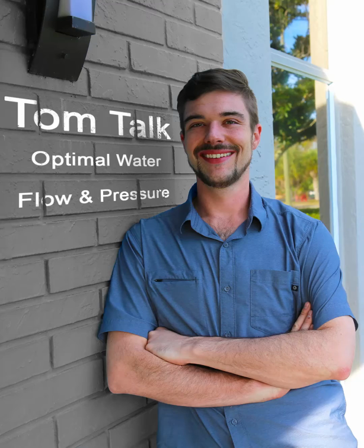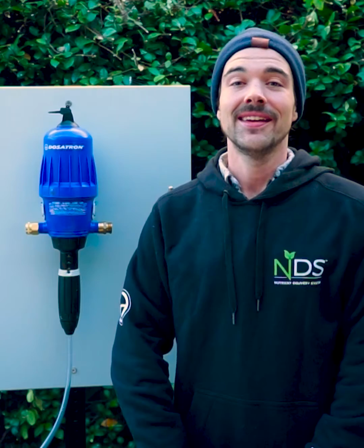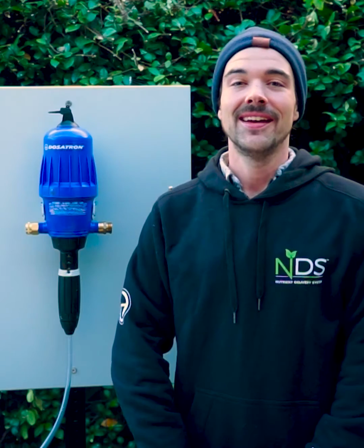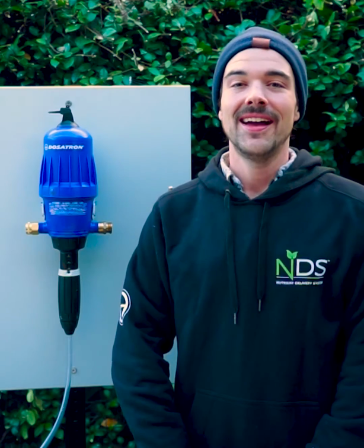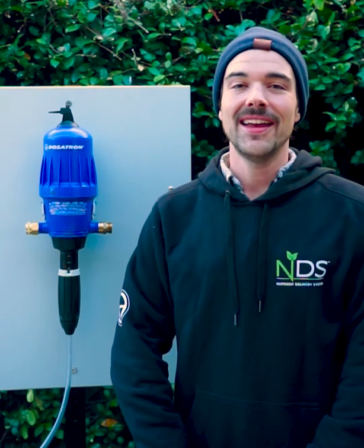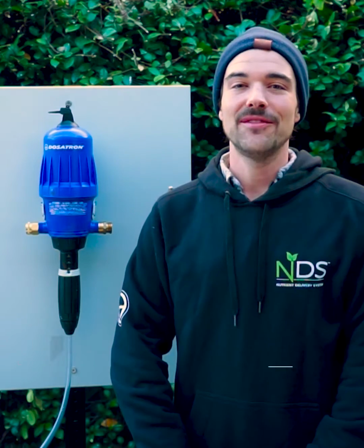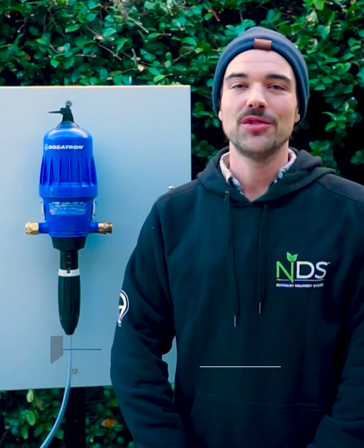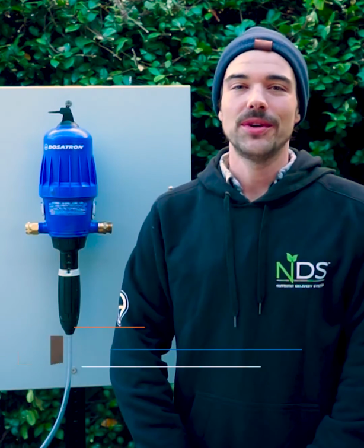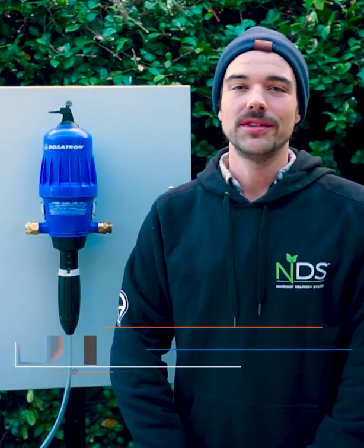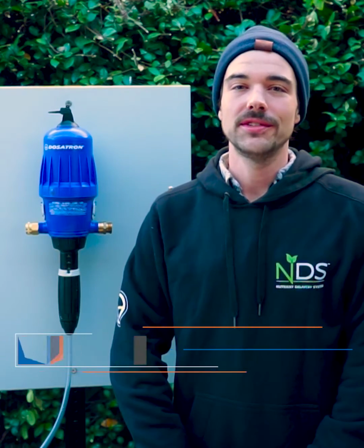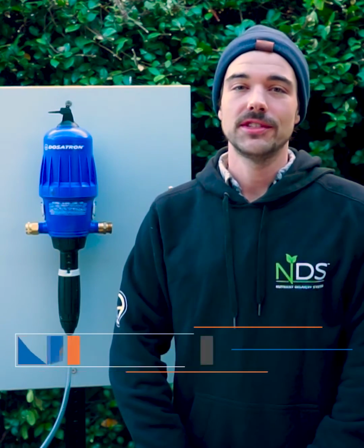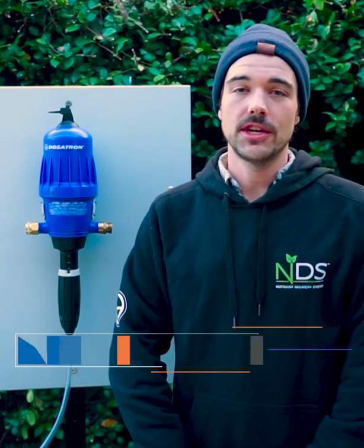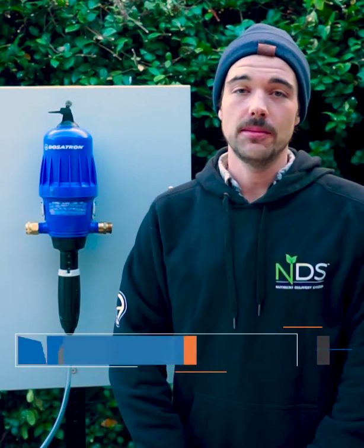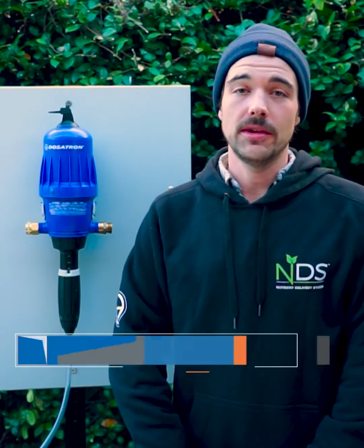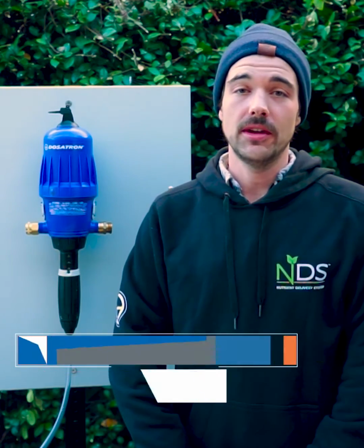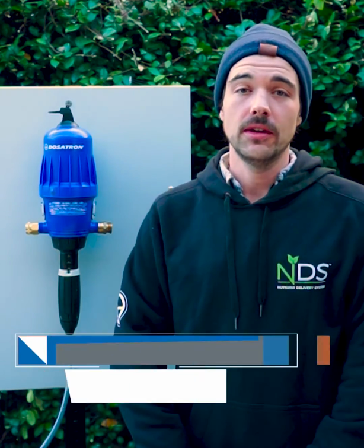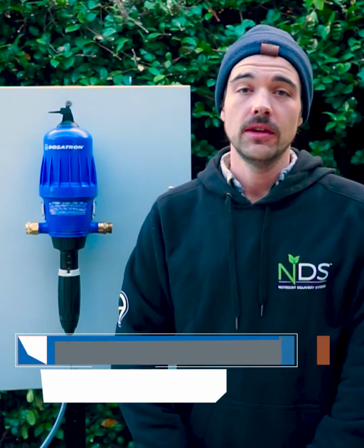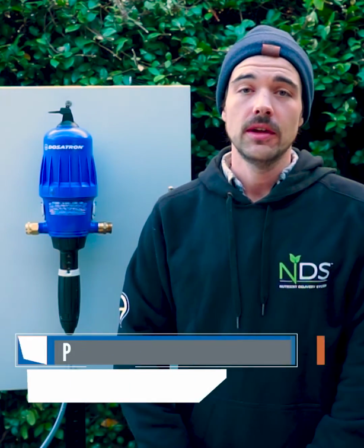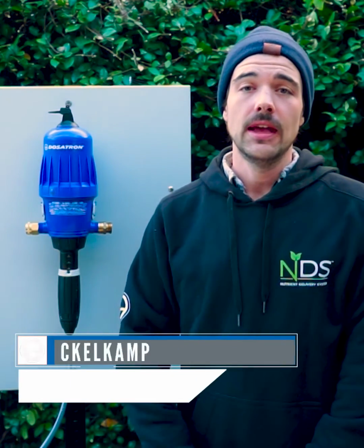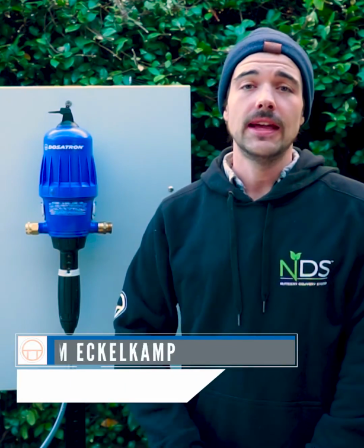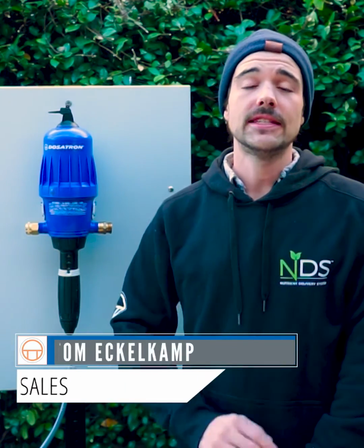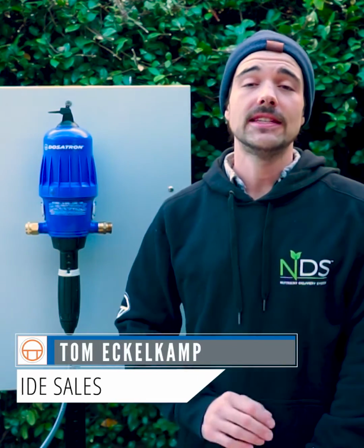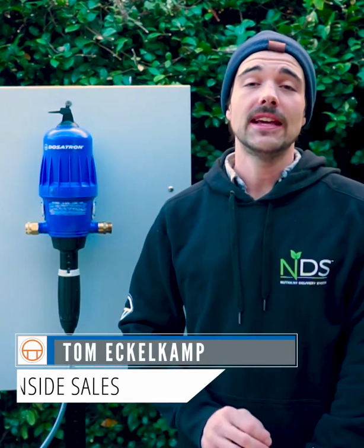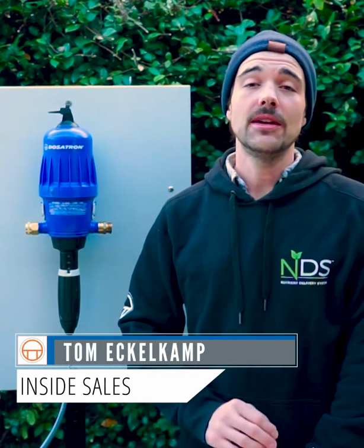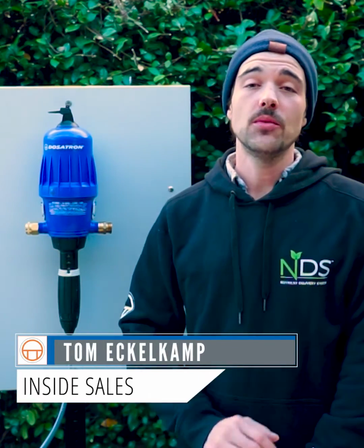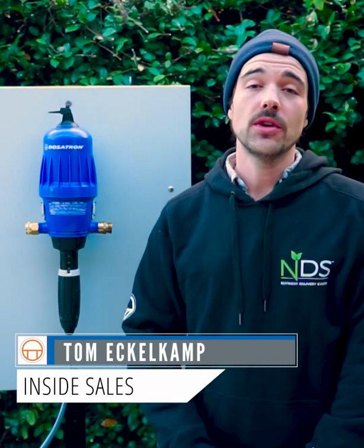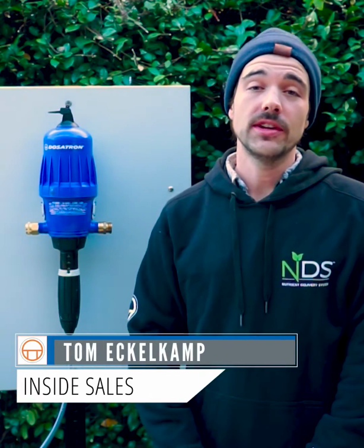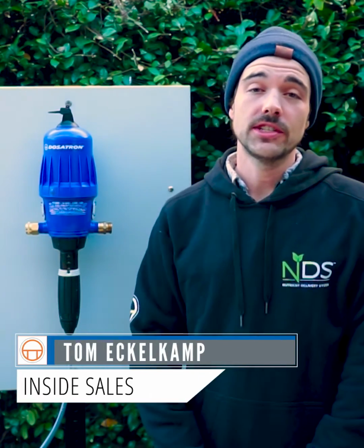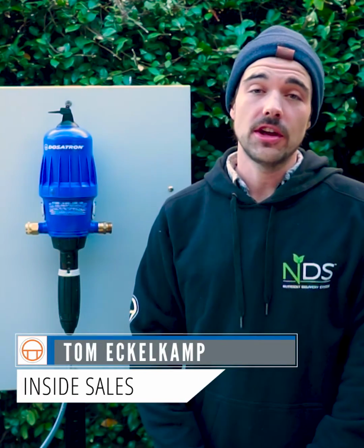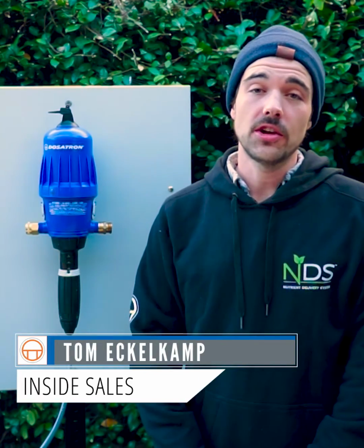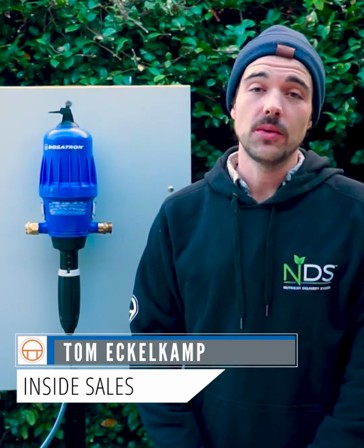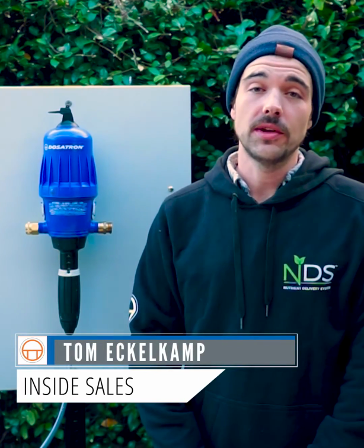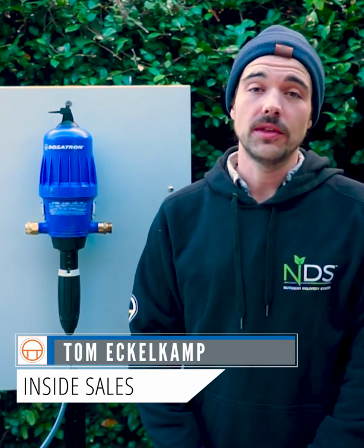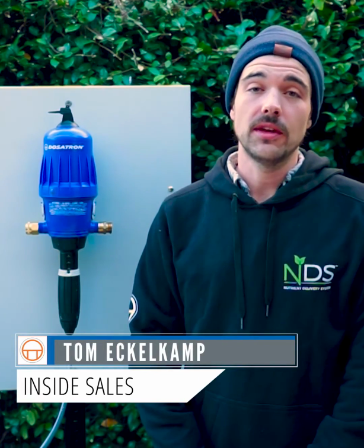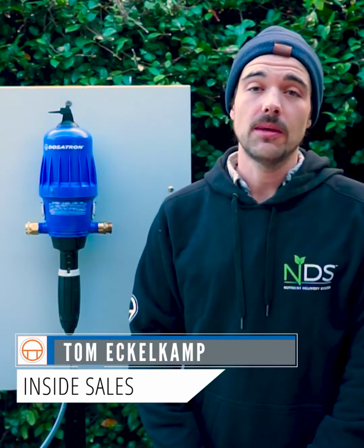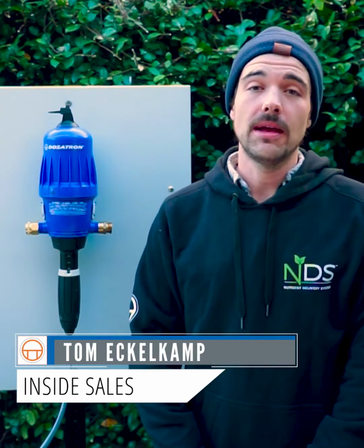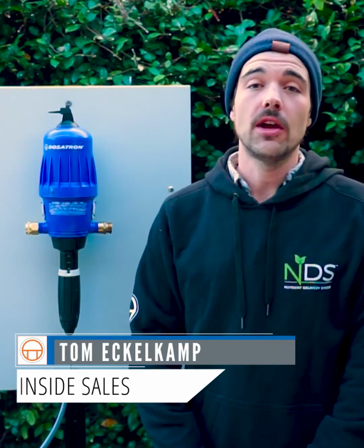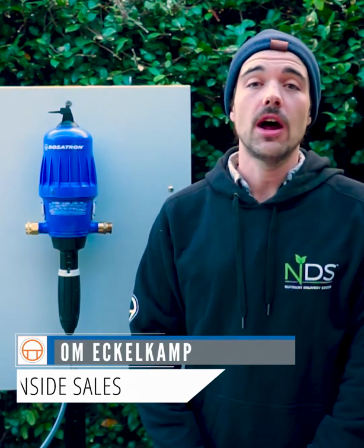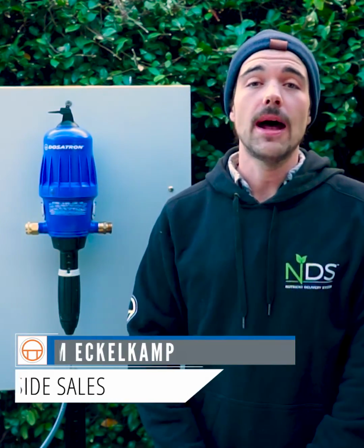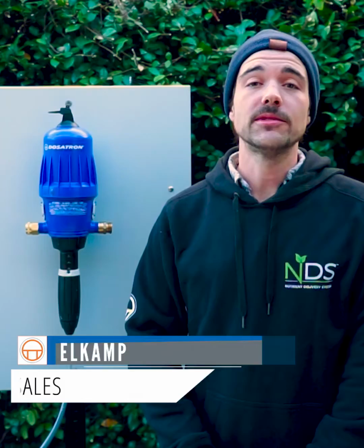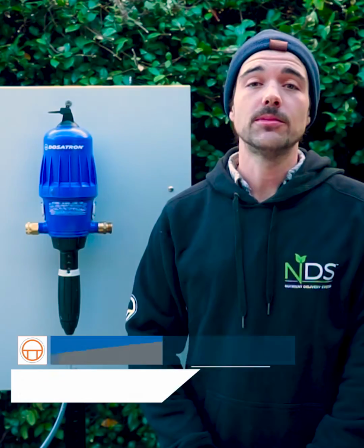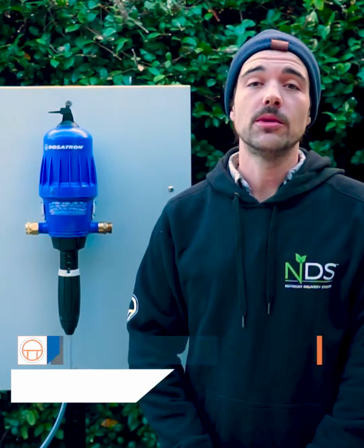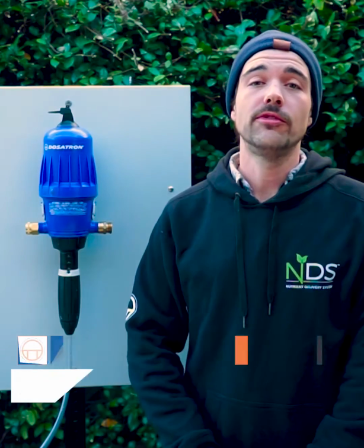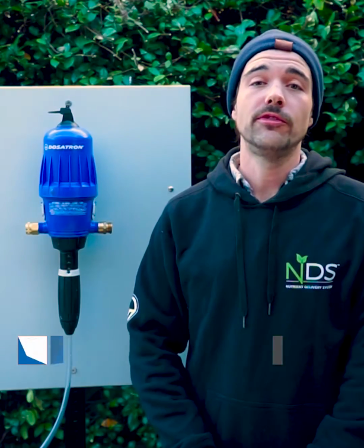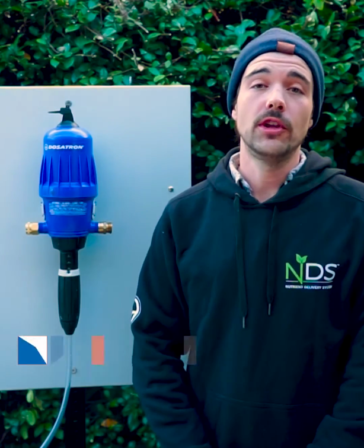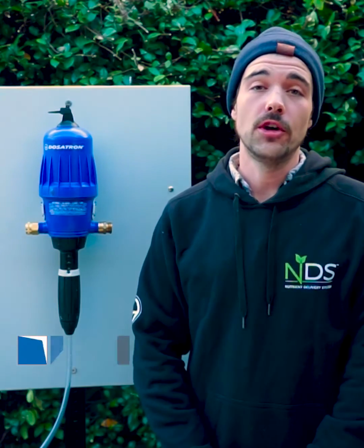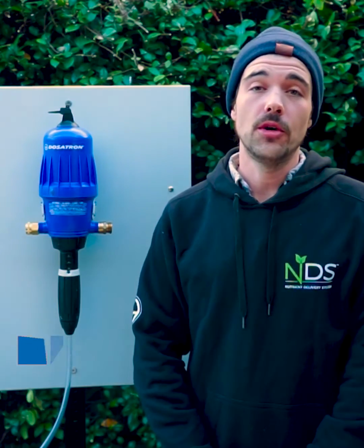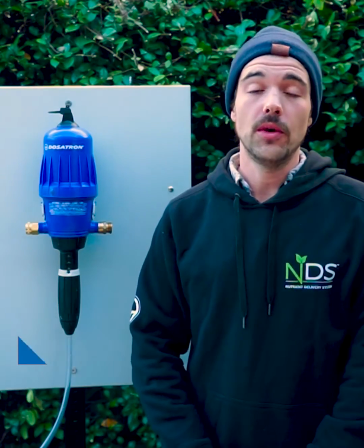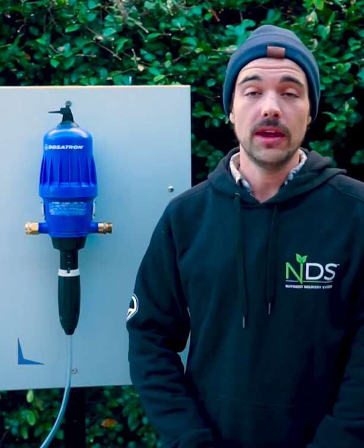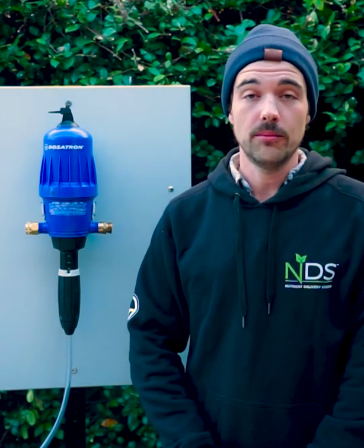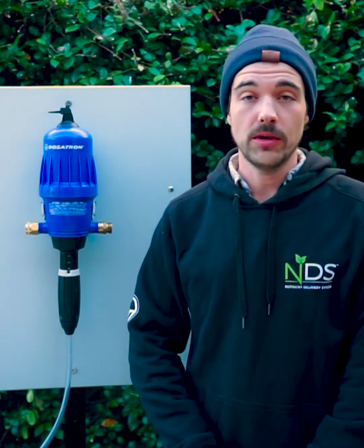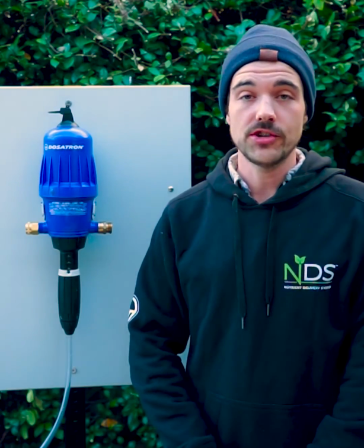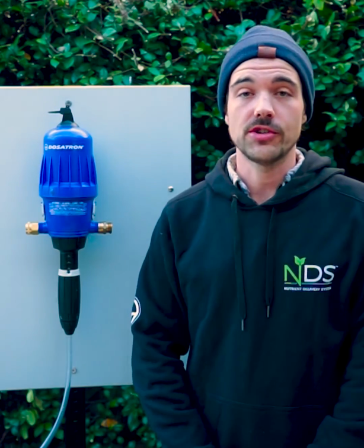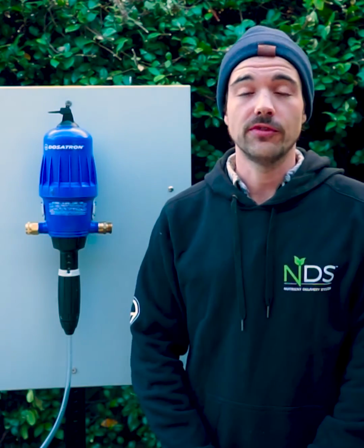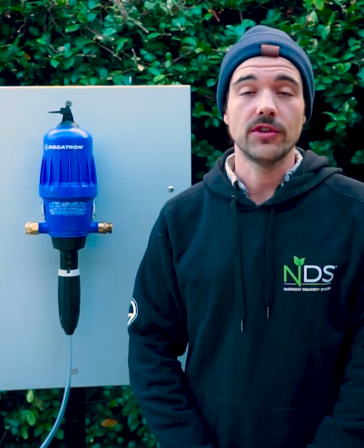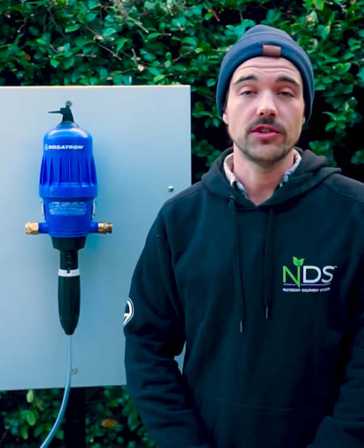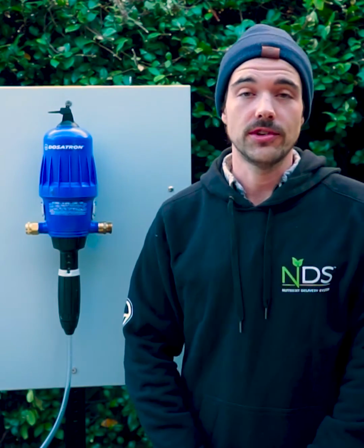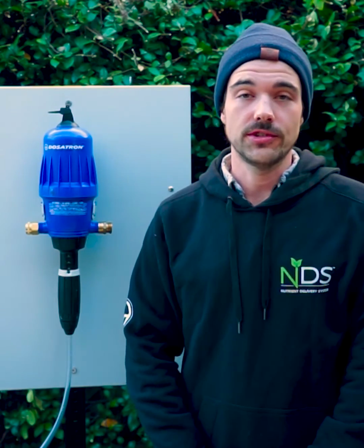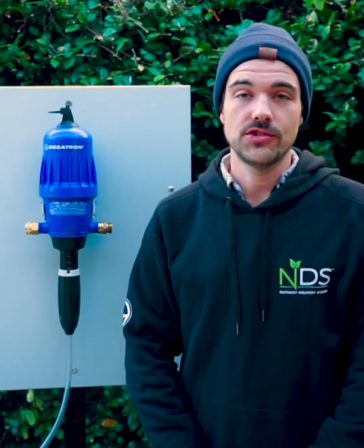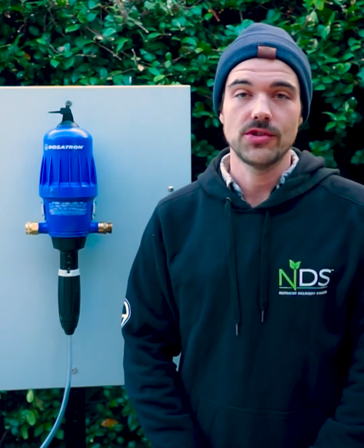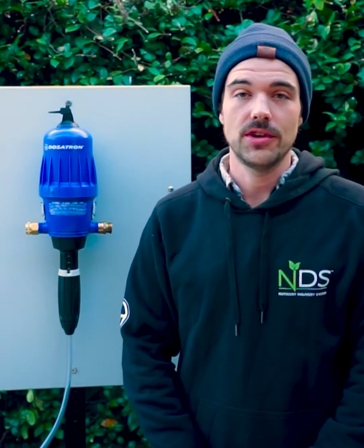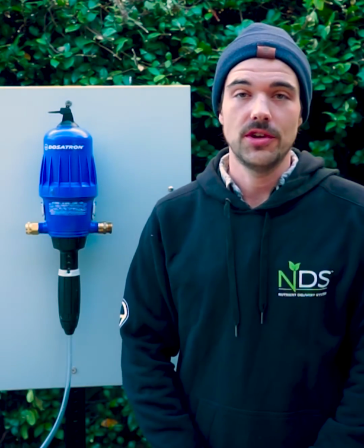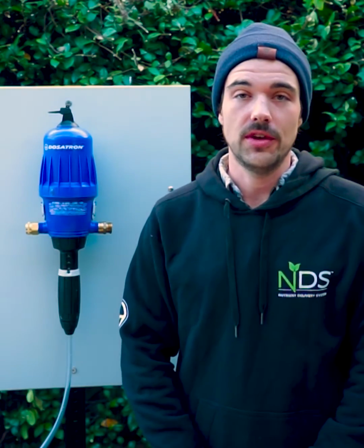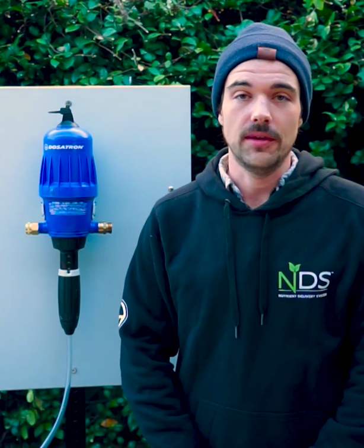Hi everyone, Tom here, and today we're going to talk quickly about optimal flow and pressure for your Dosatron unit.